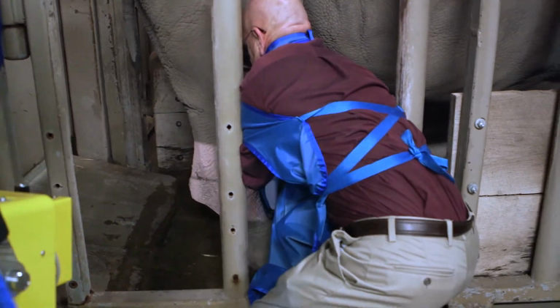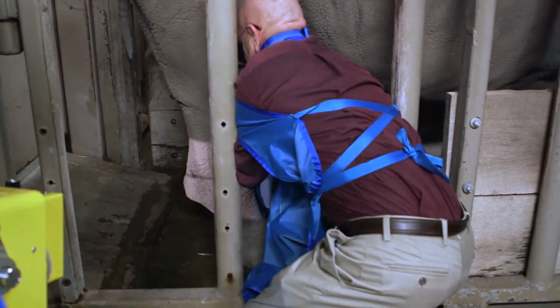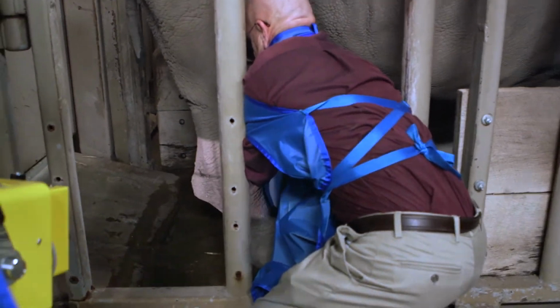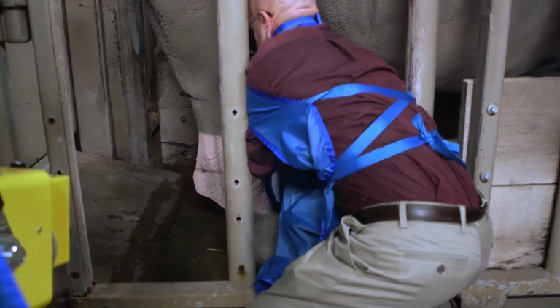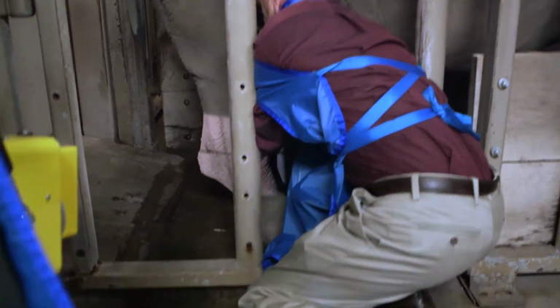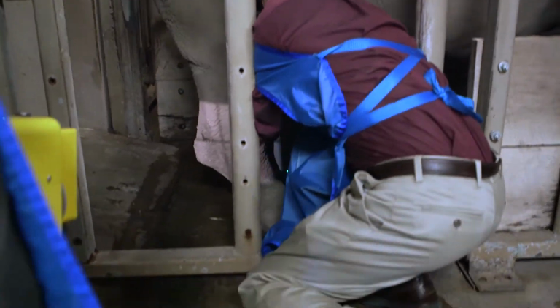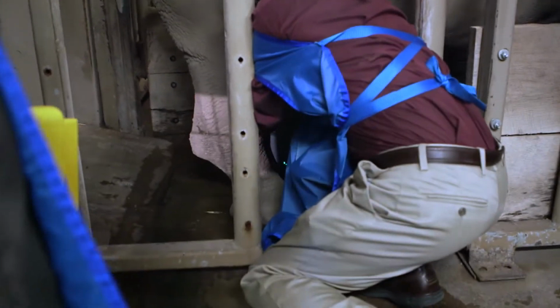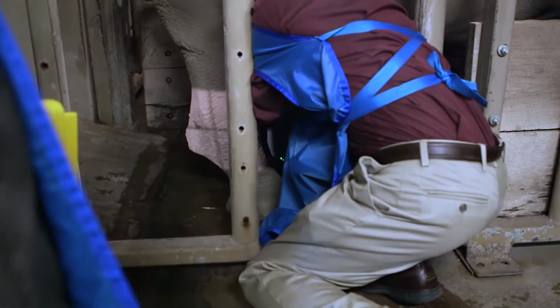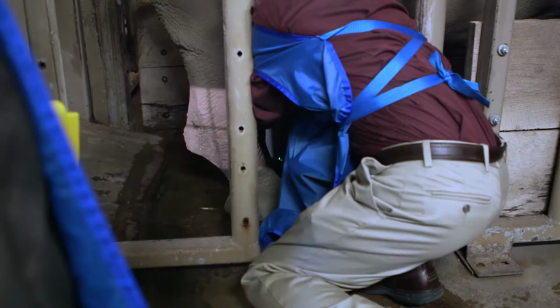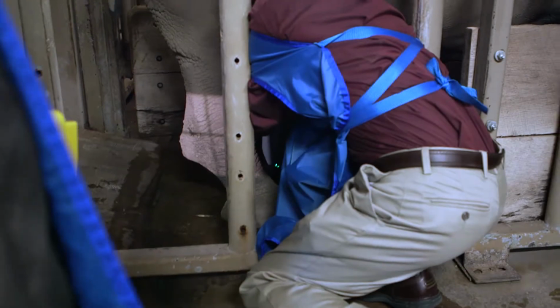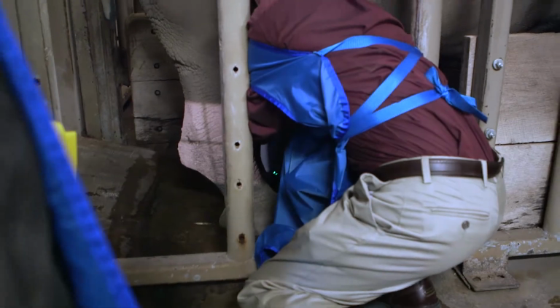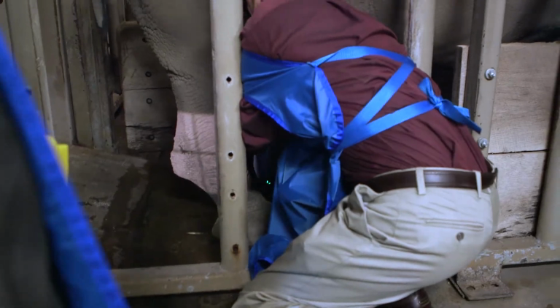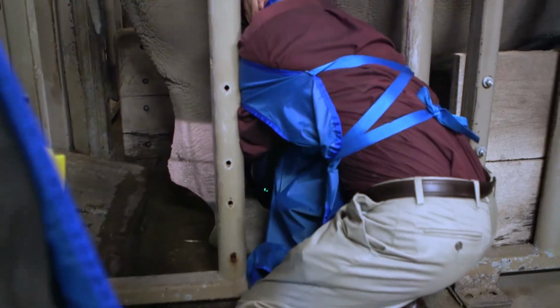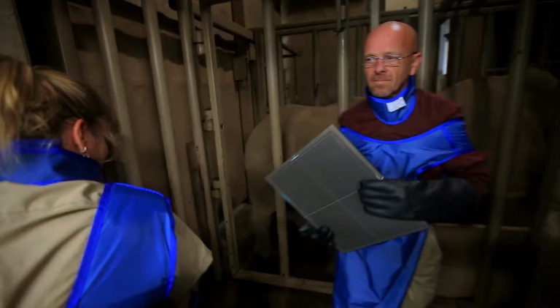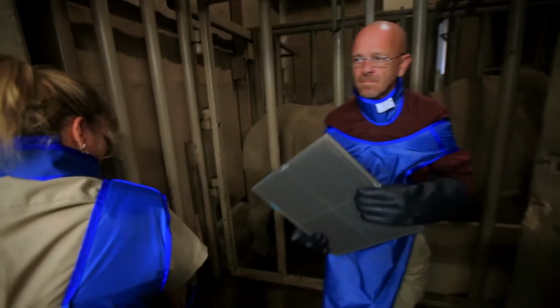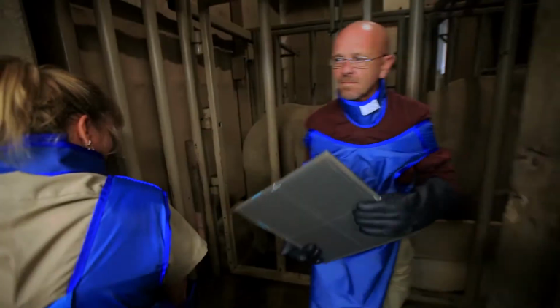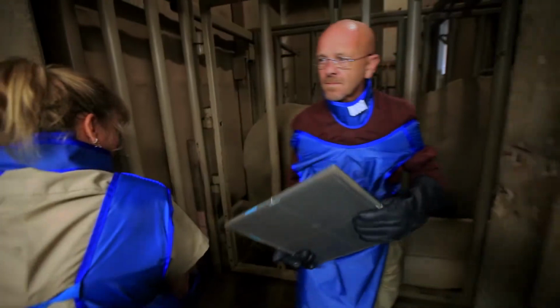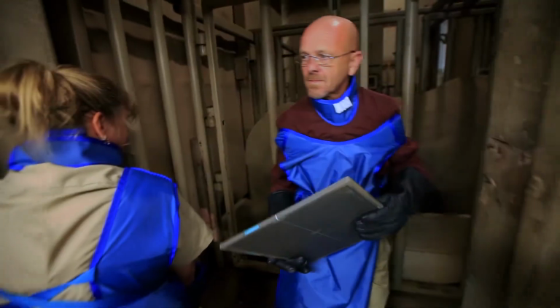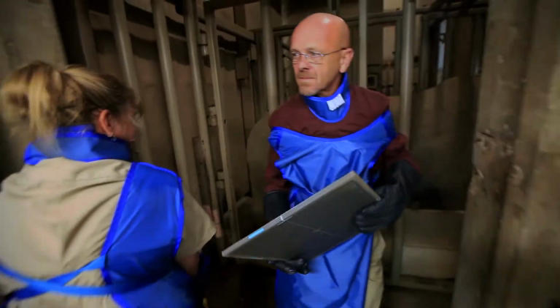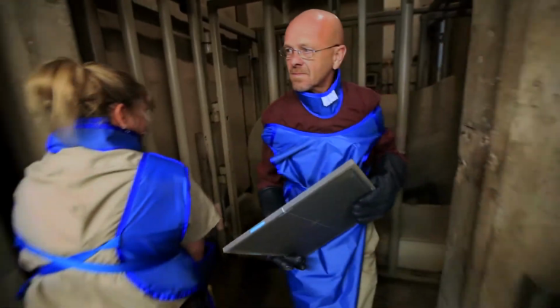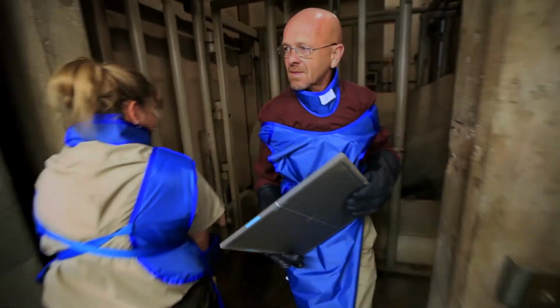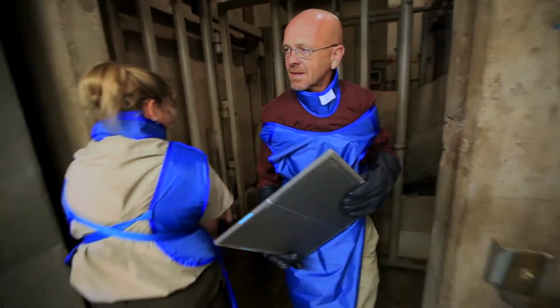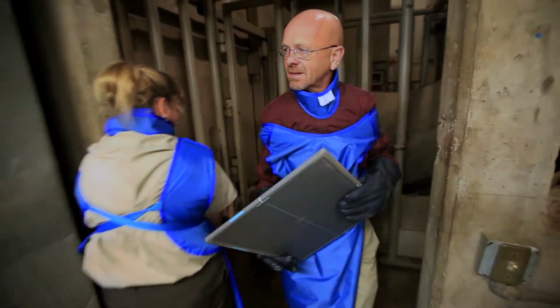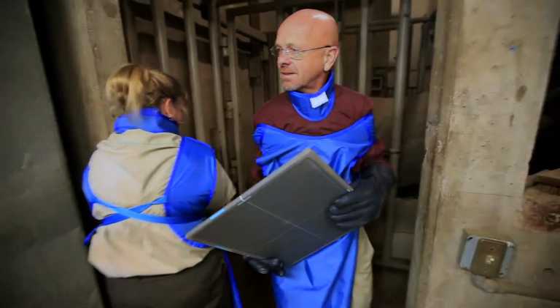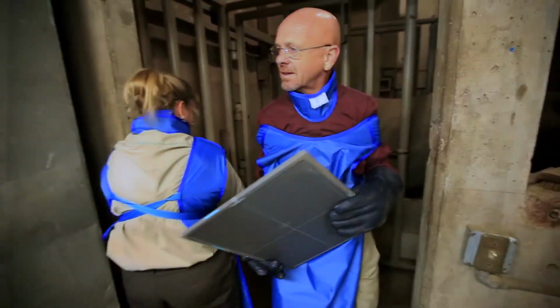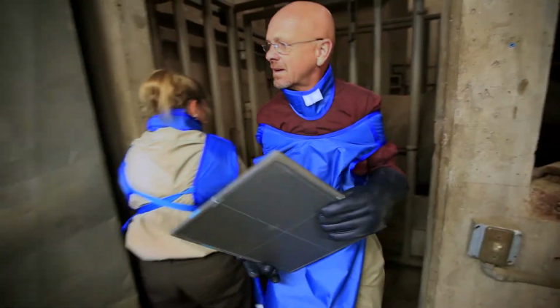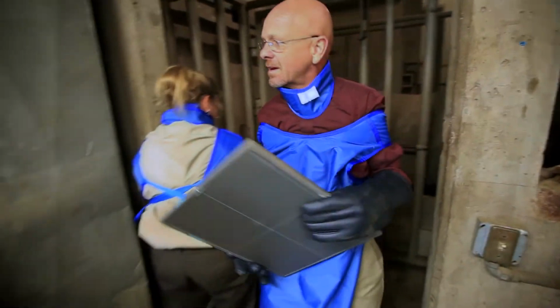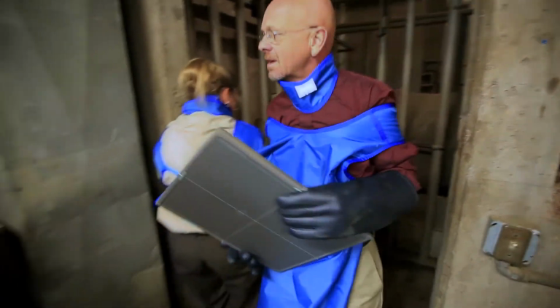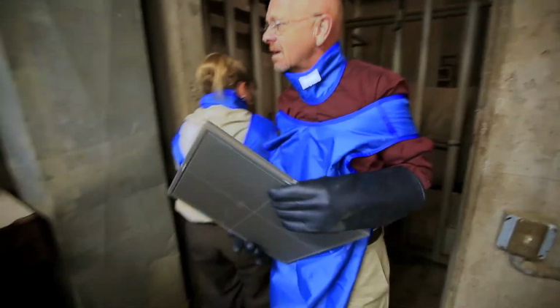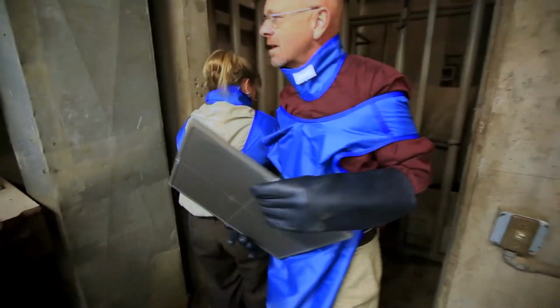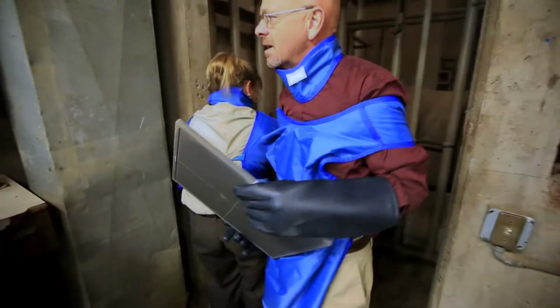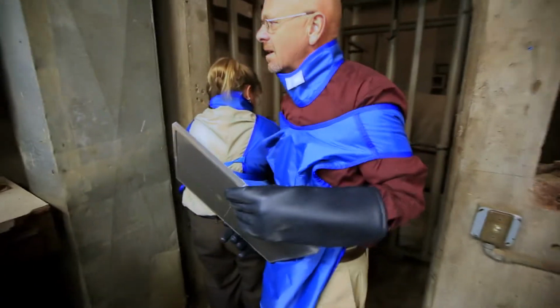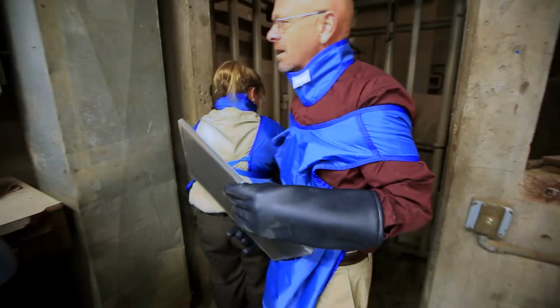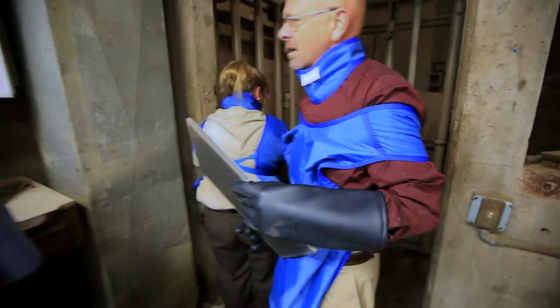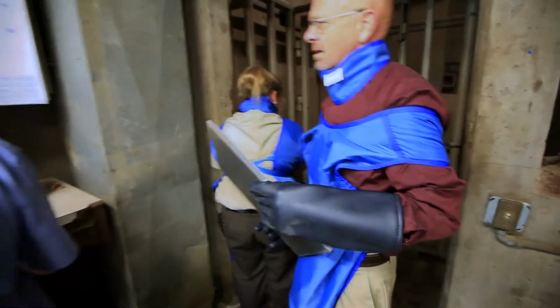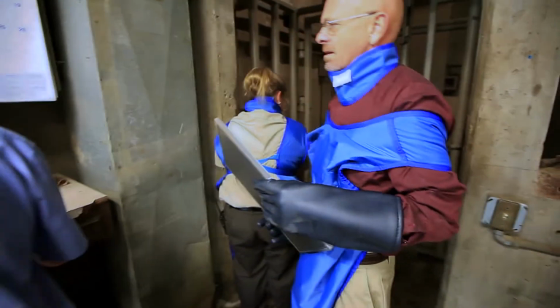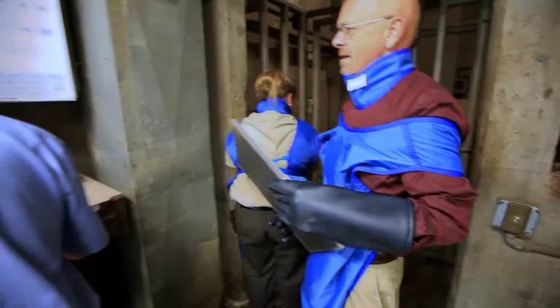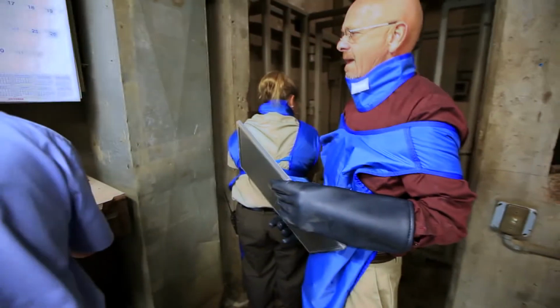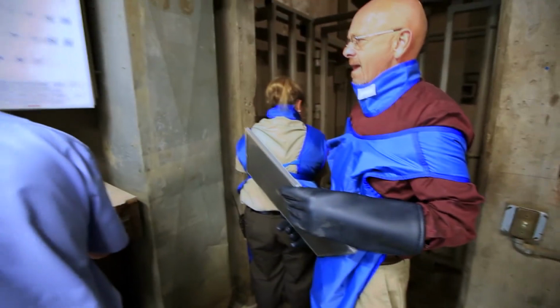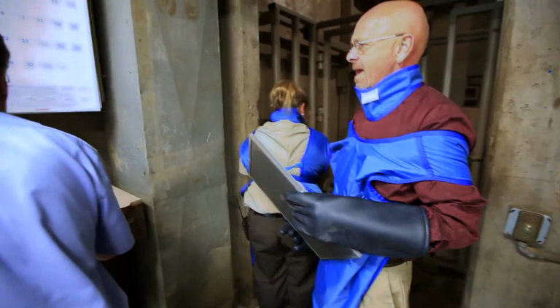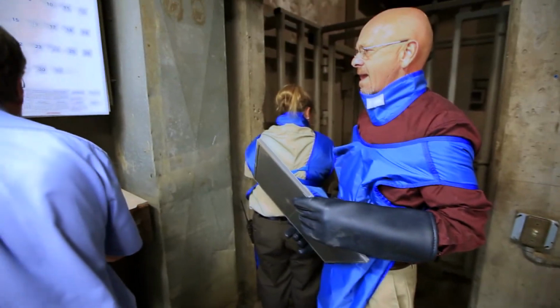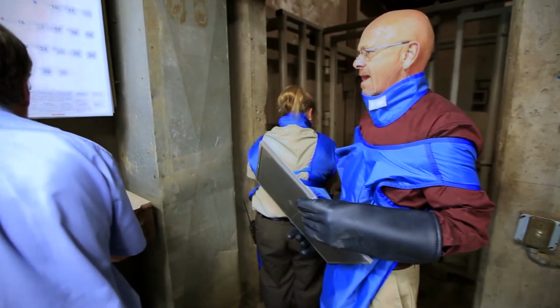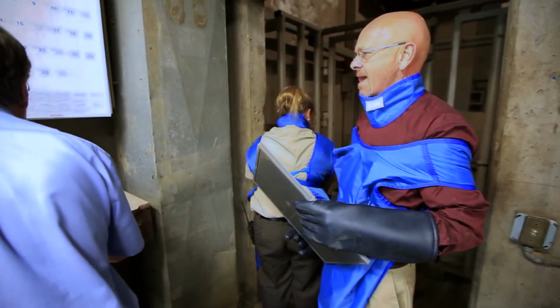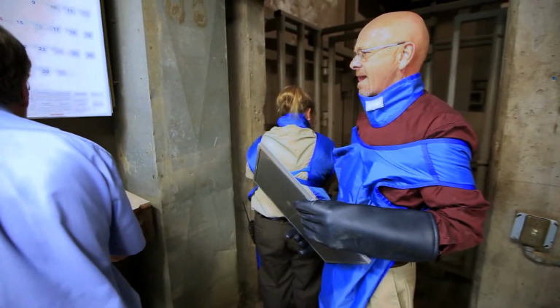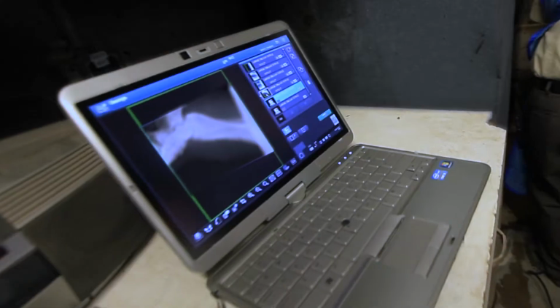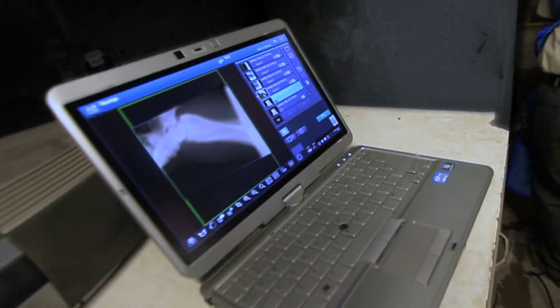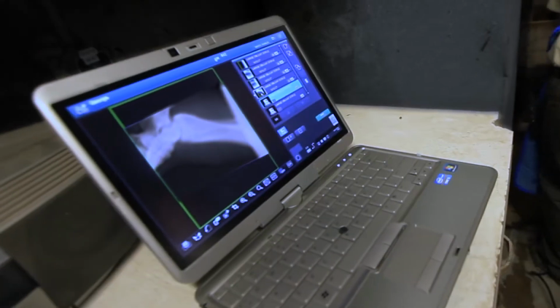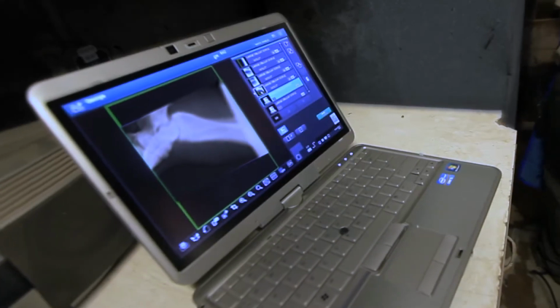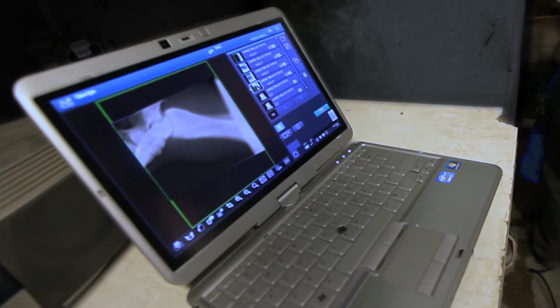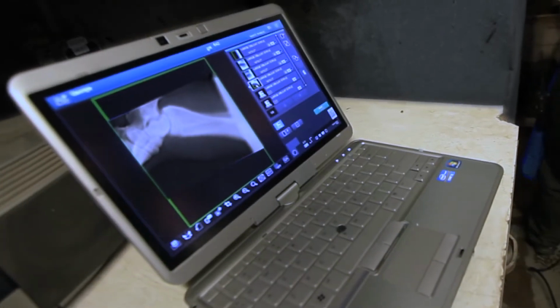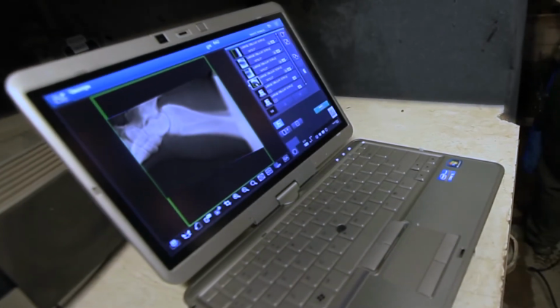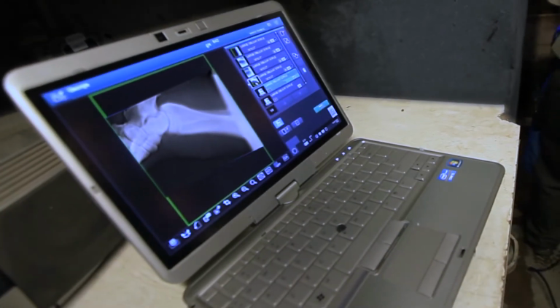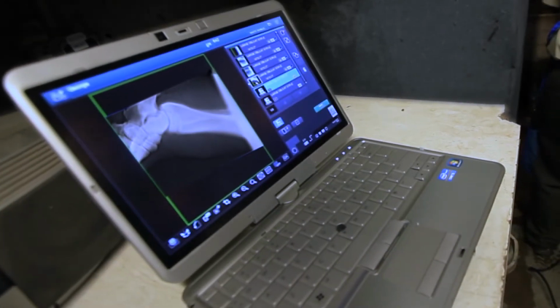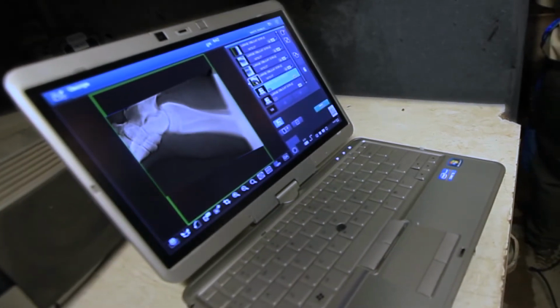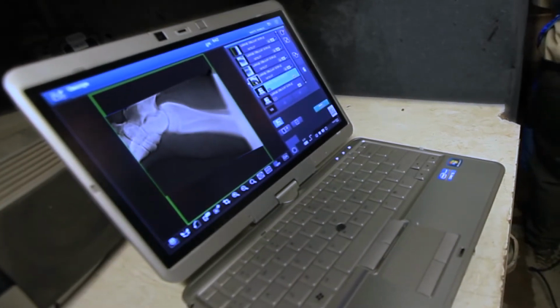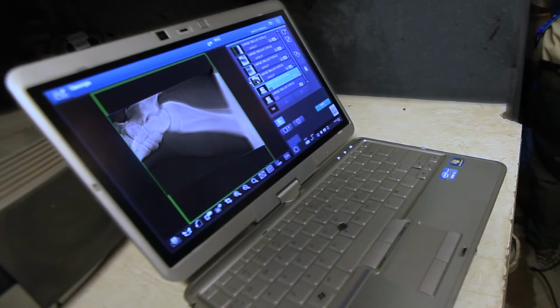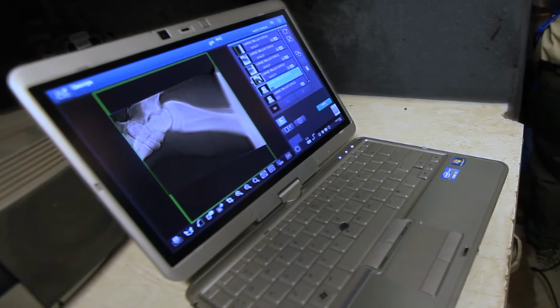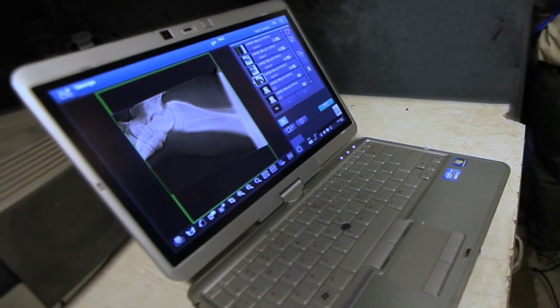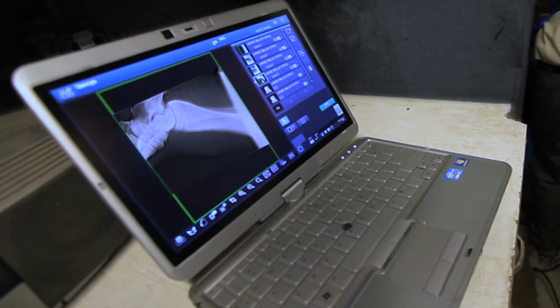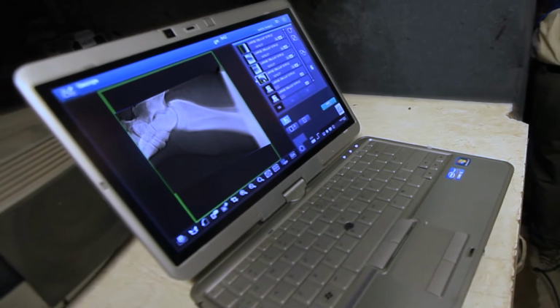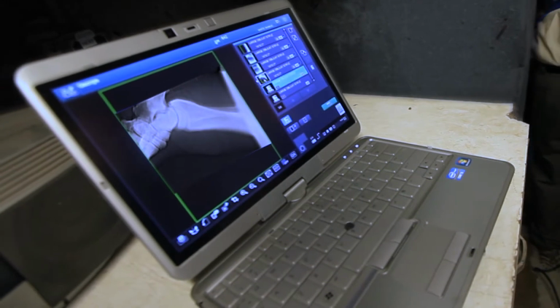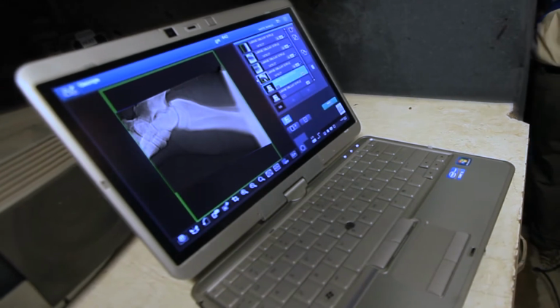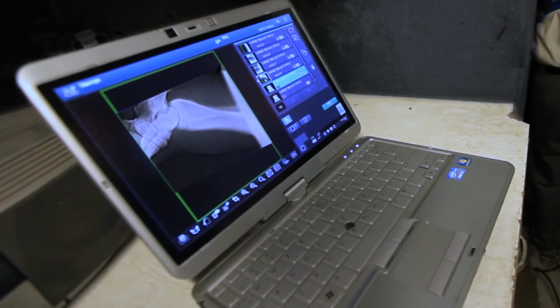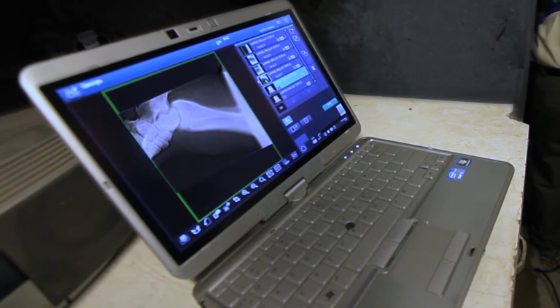Dr. Peterson can preview the image in just 10 seconds, and the image quality is so clear that he can get the image he needs quickly.